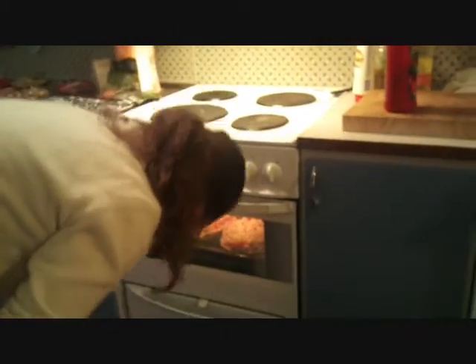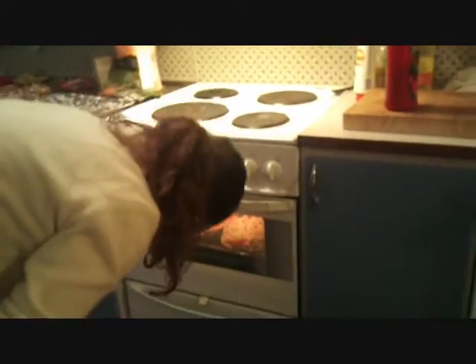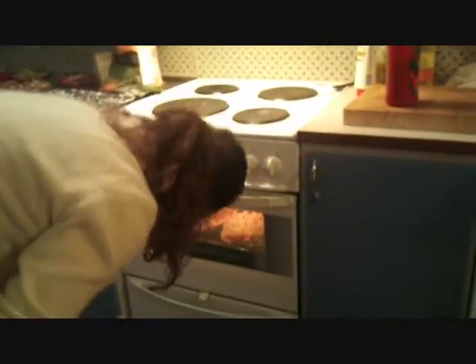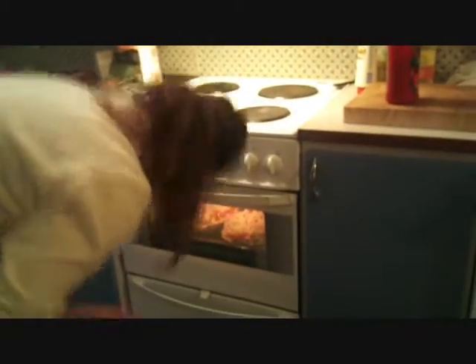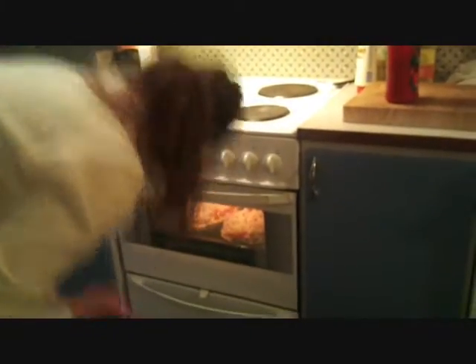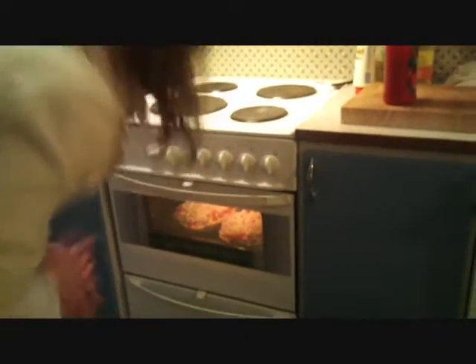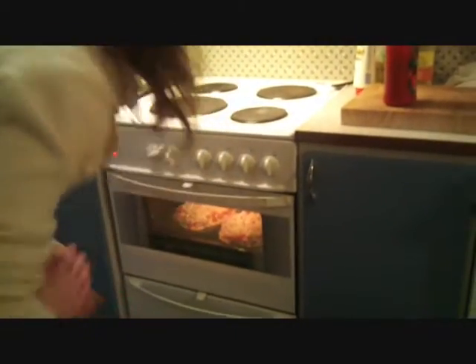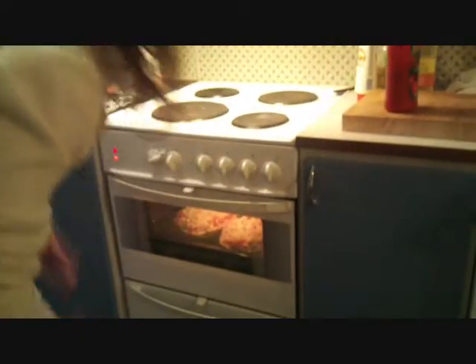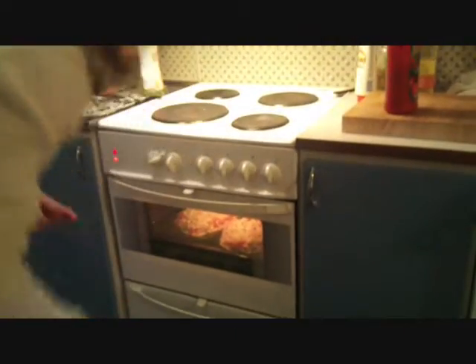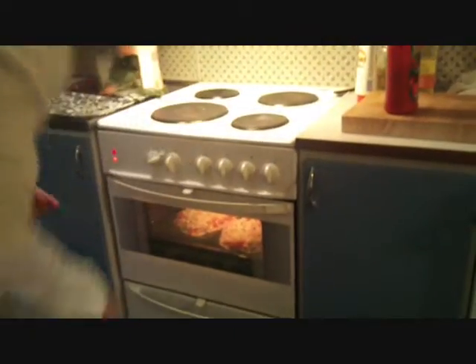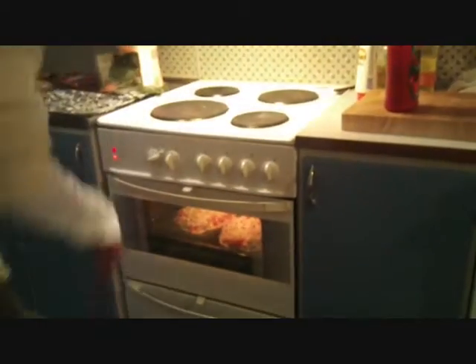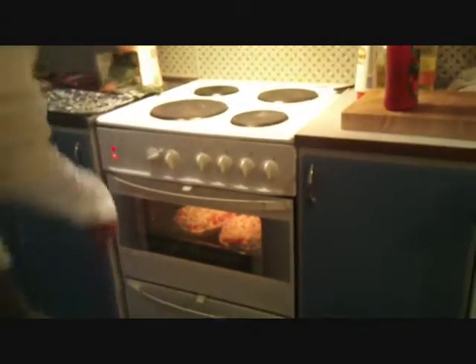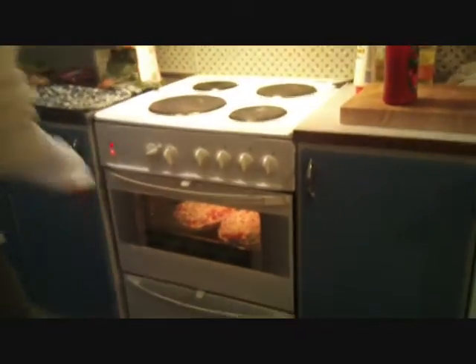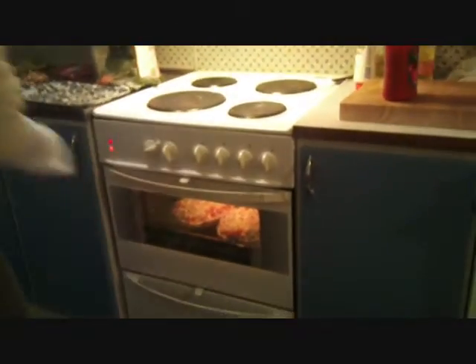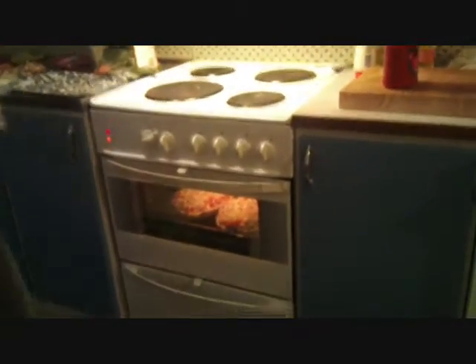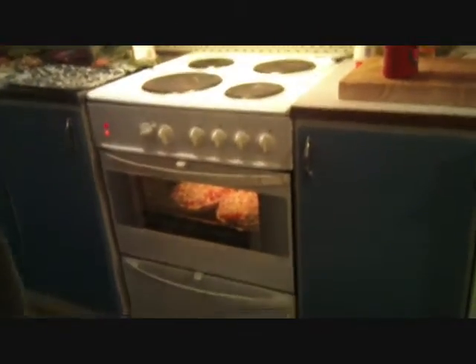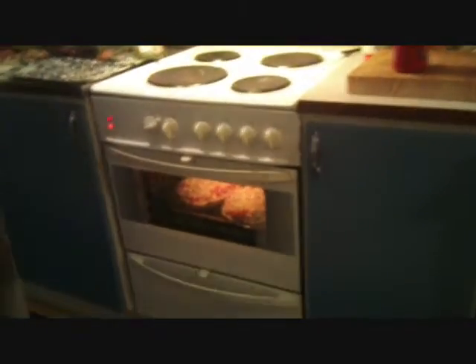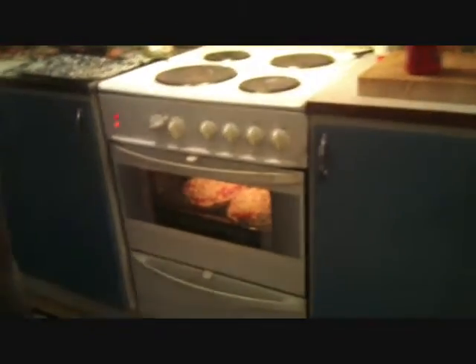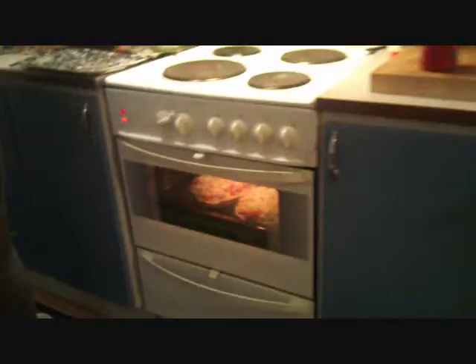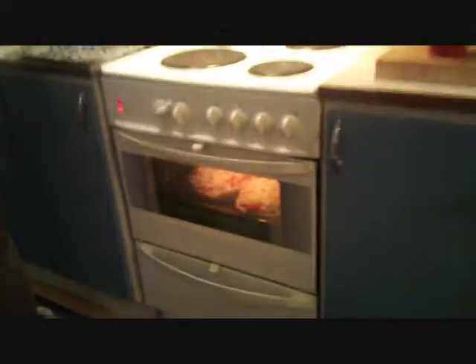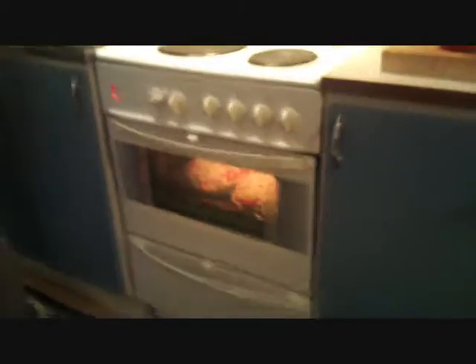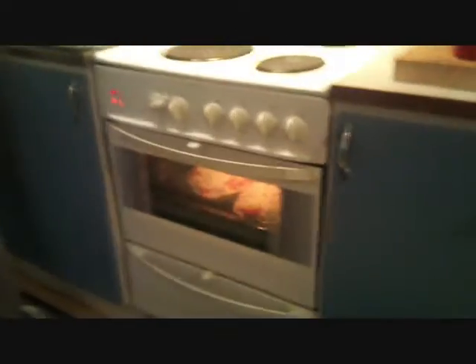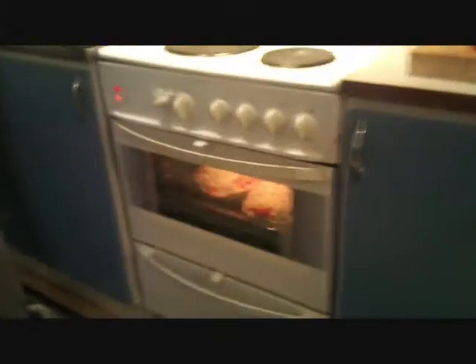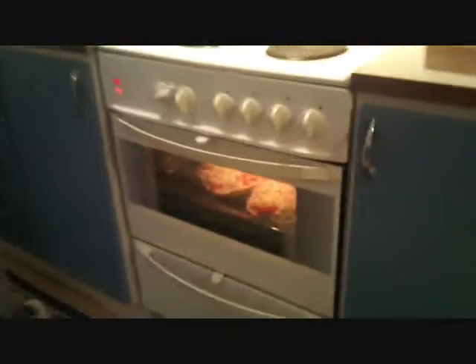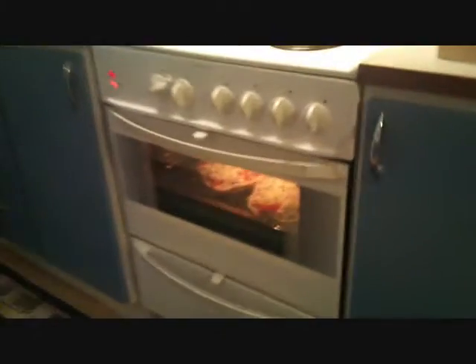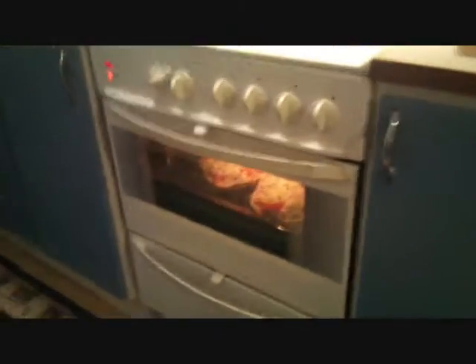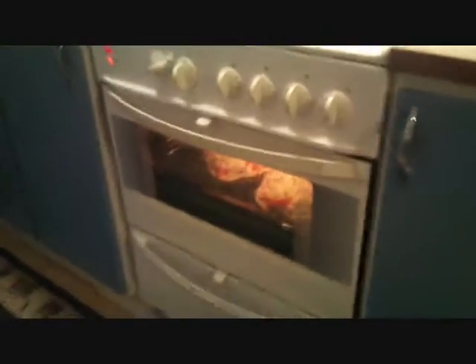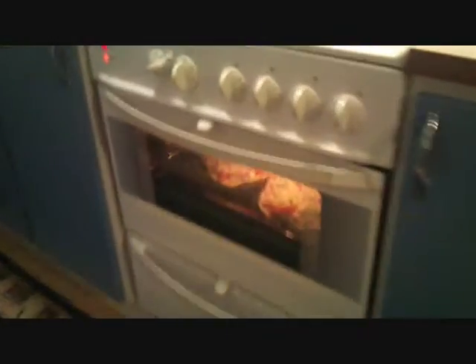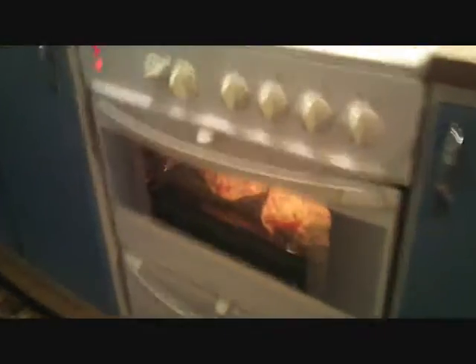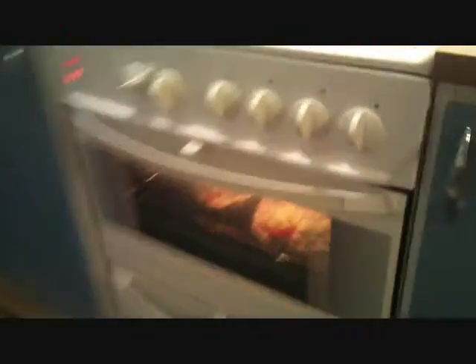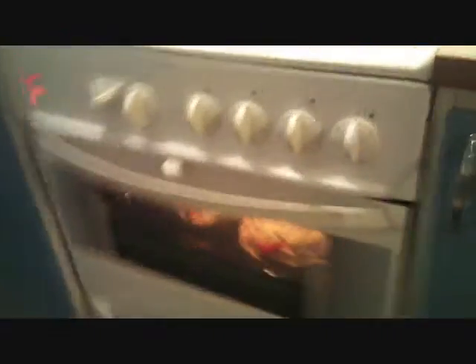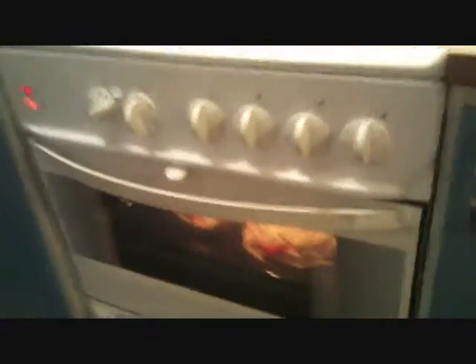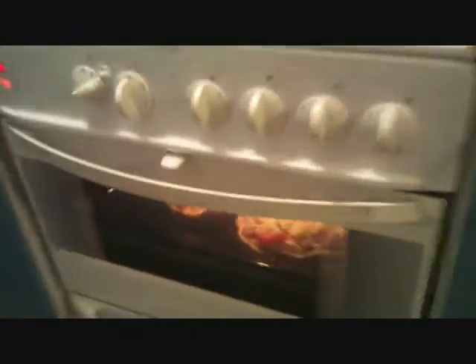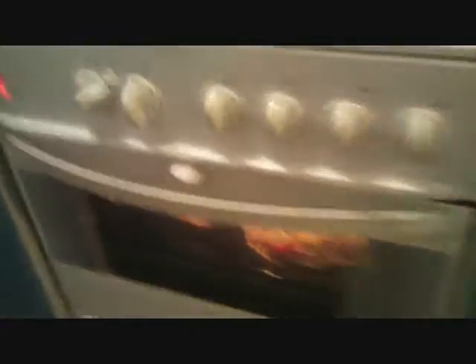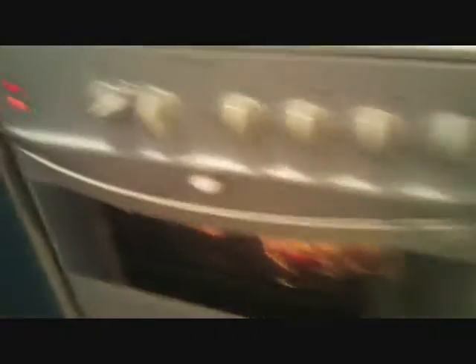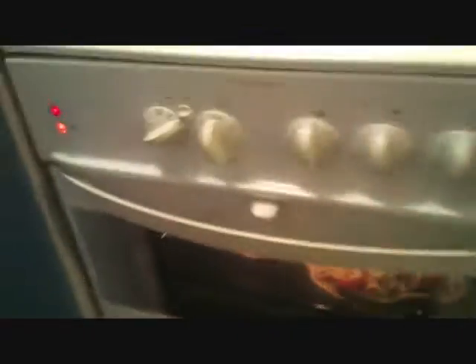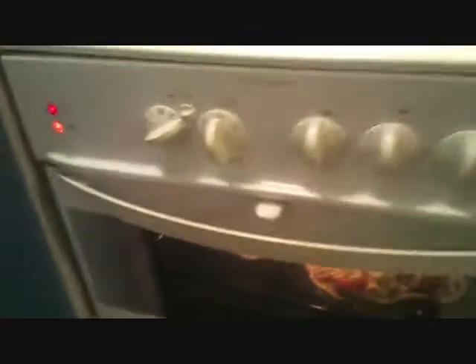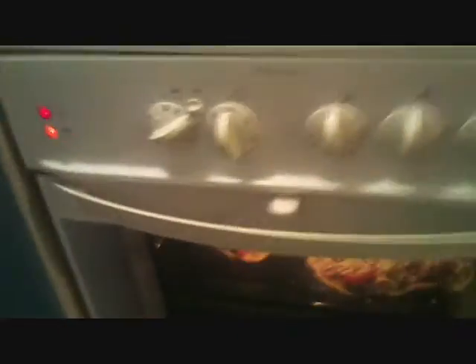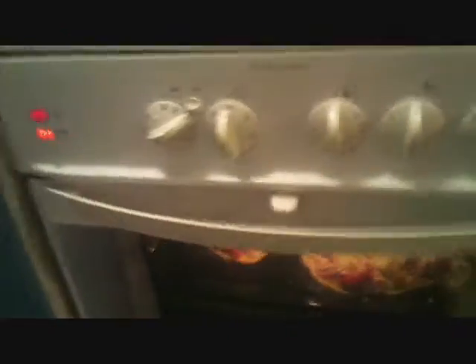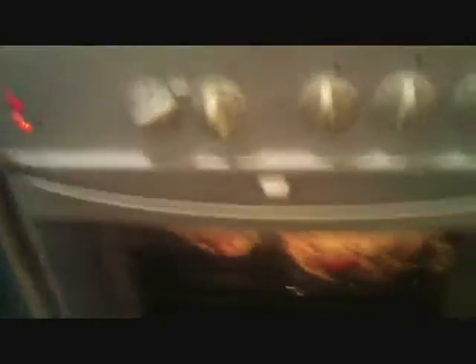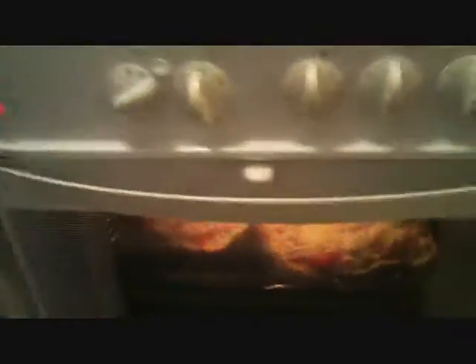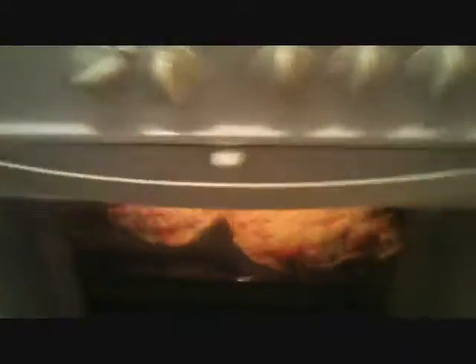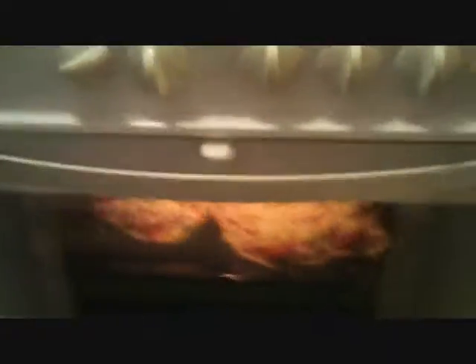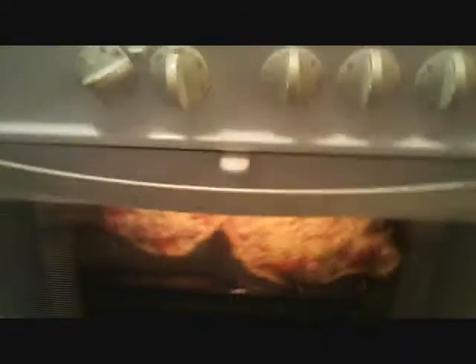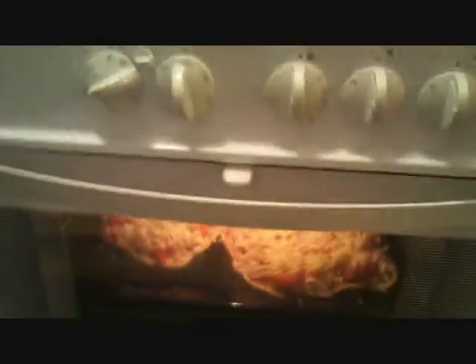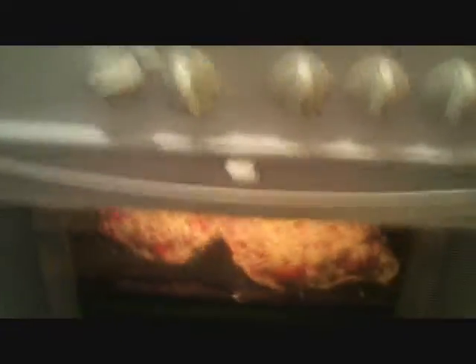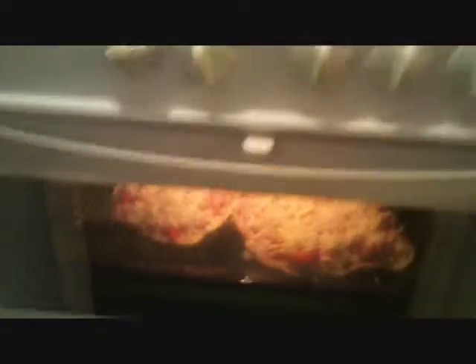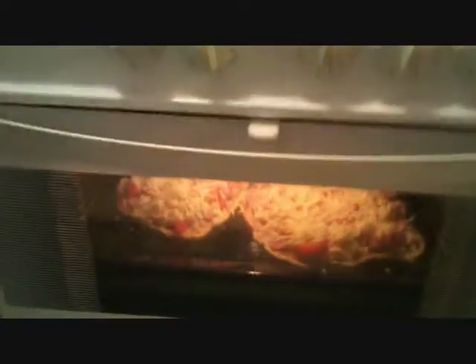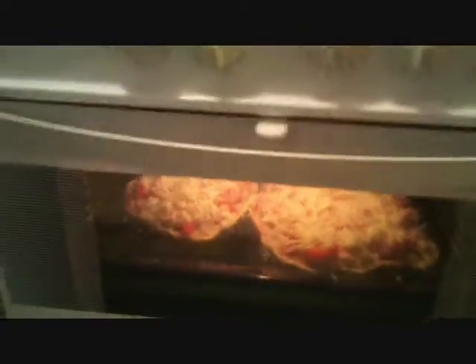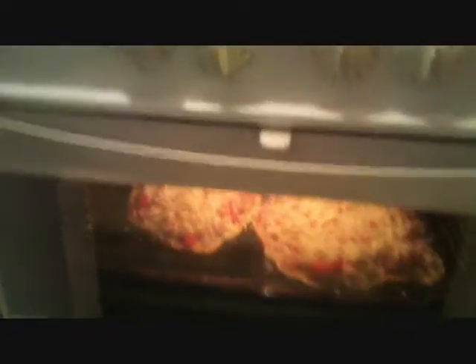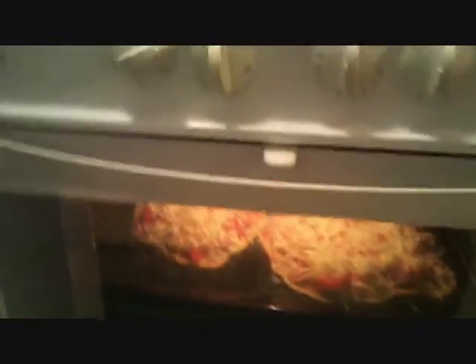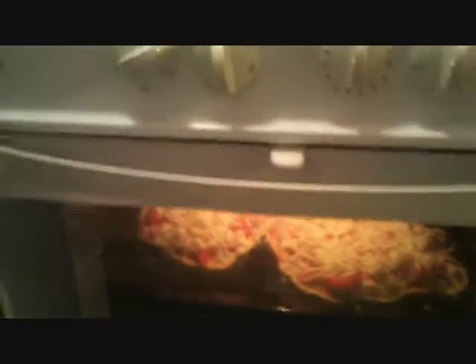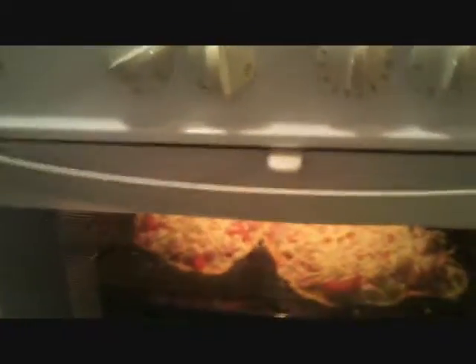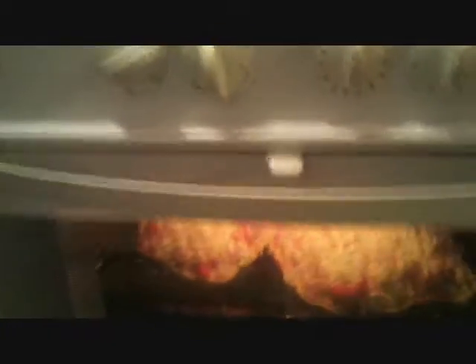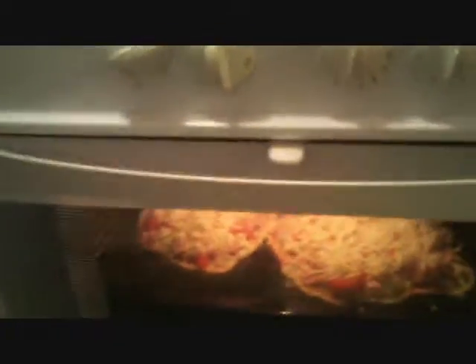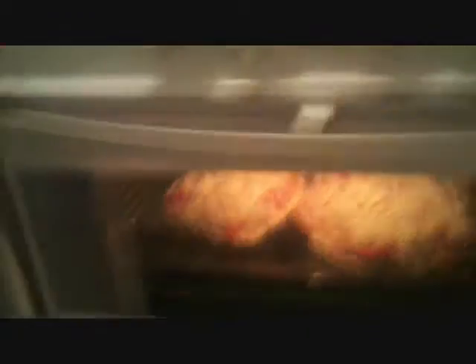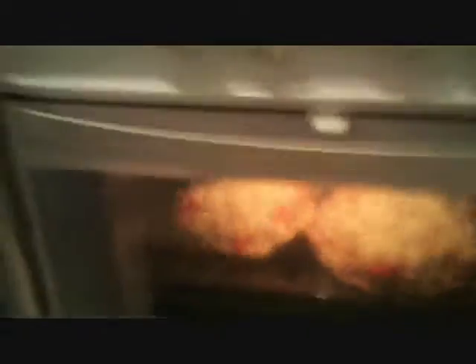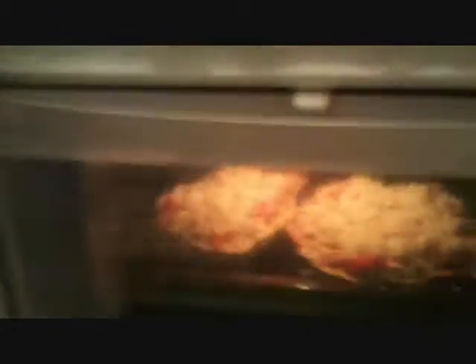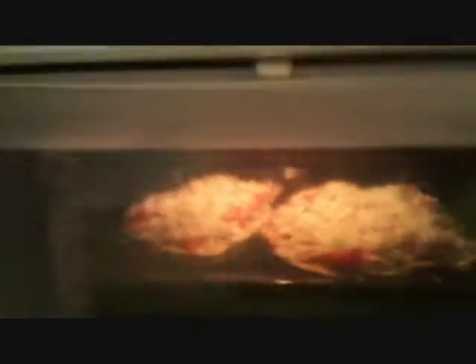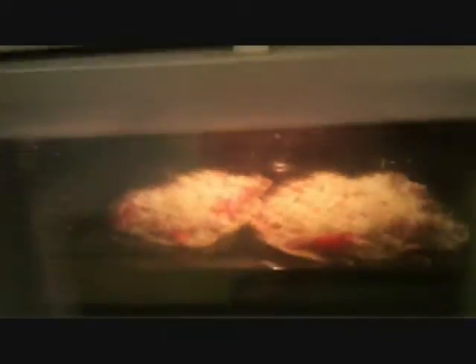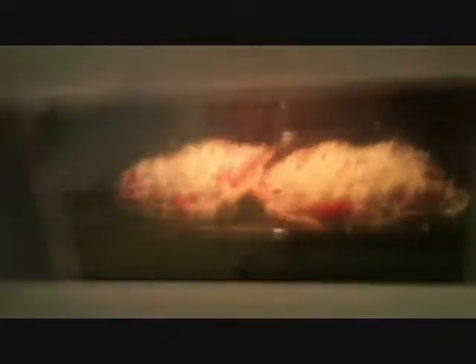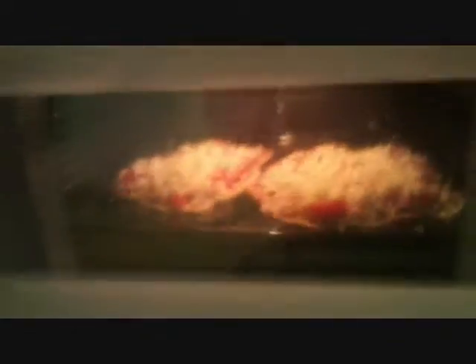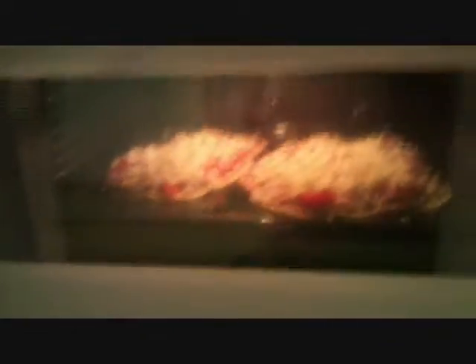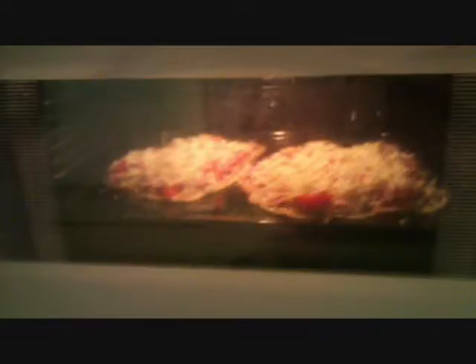Oh my God, look how tasty it is in the oven!